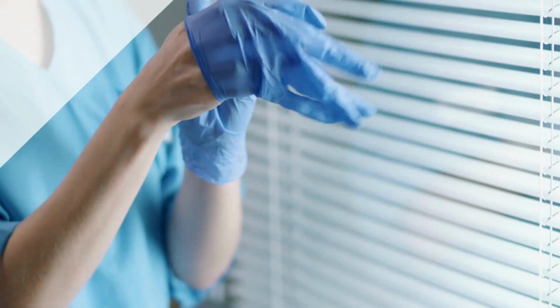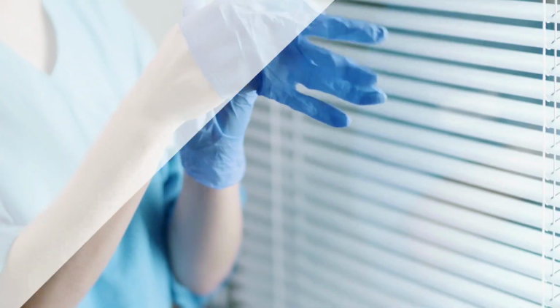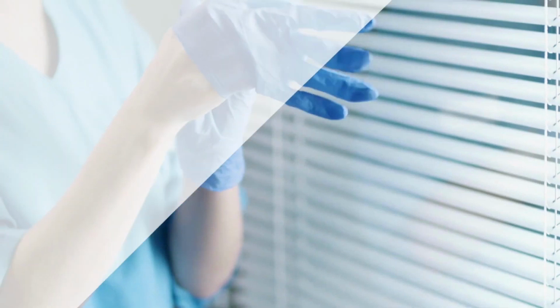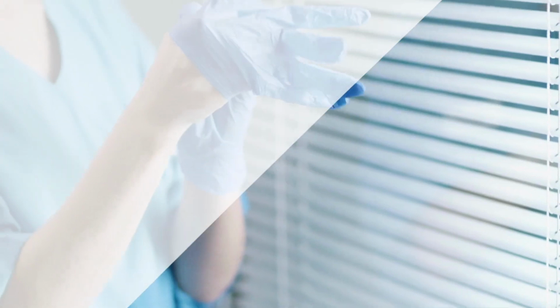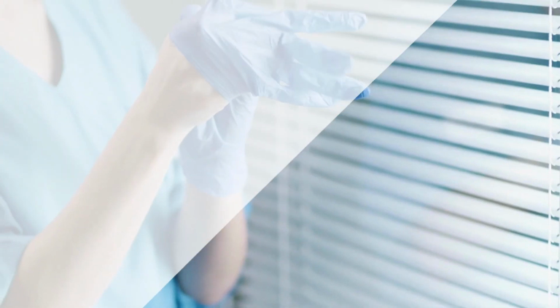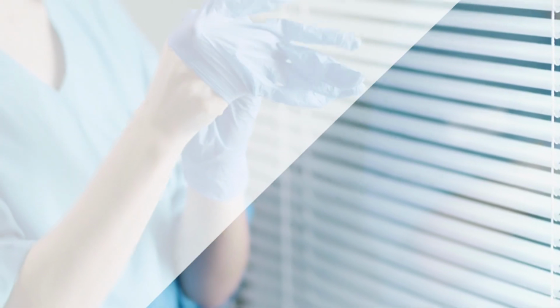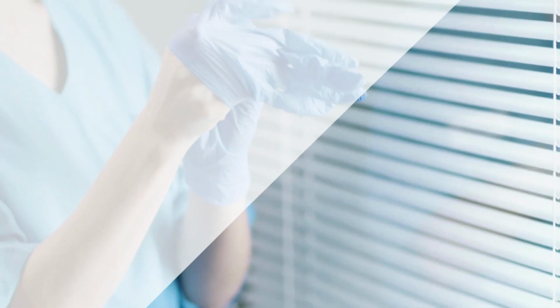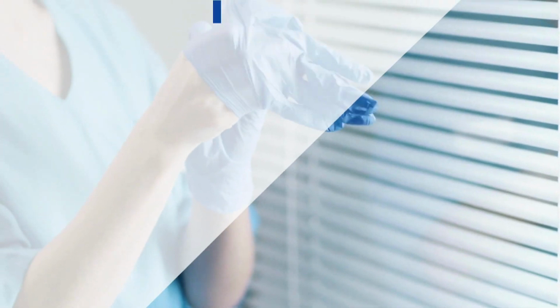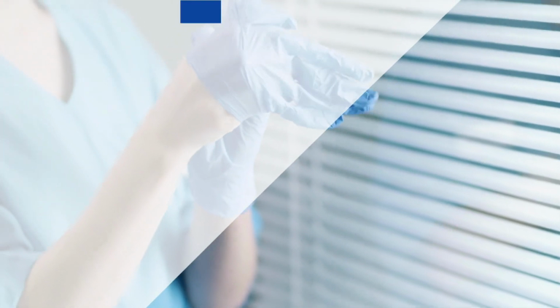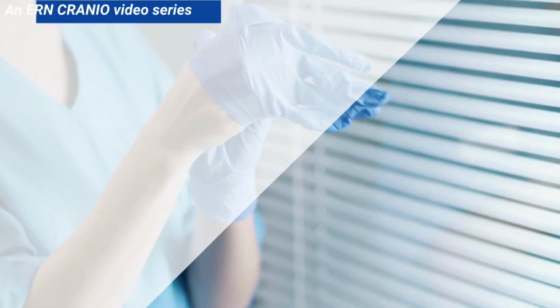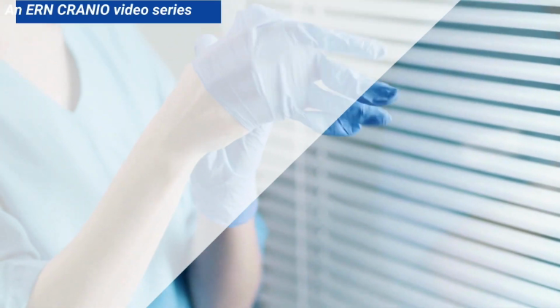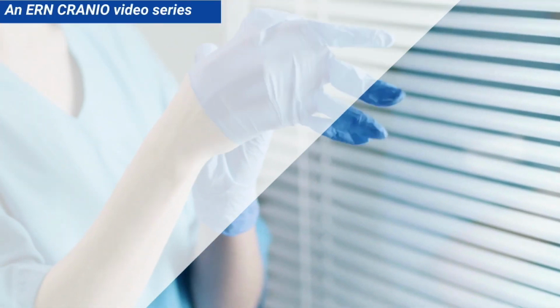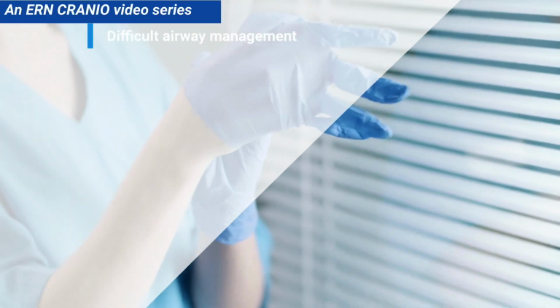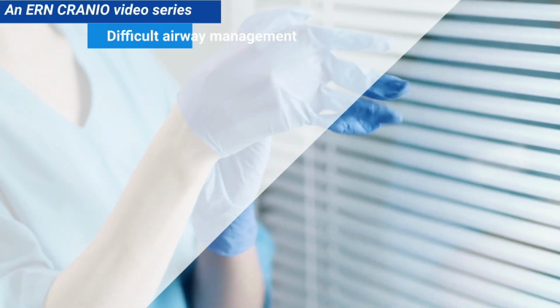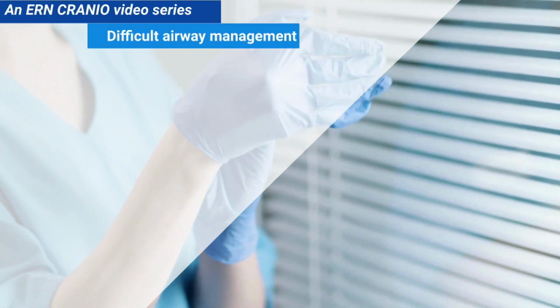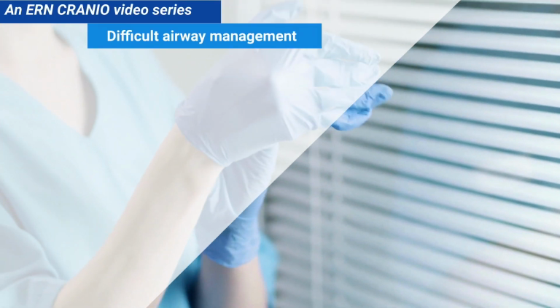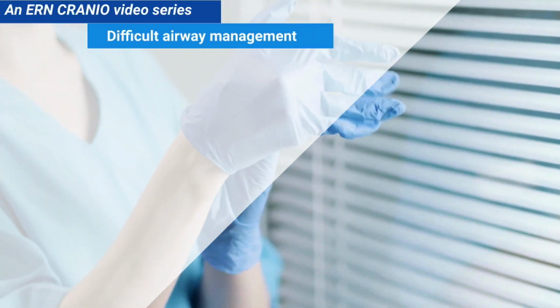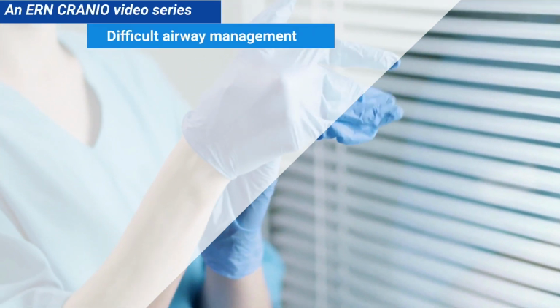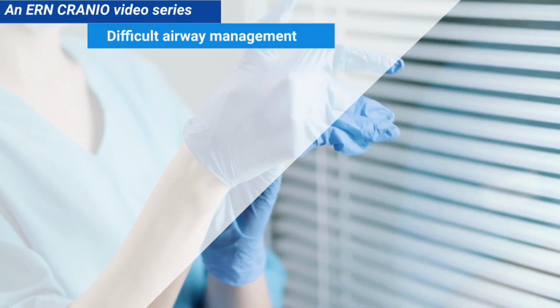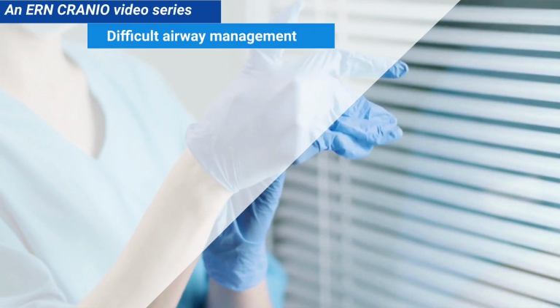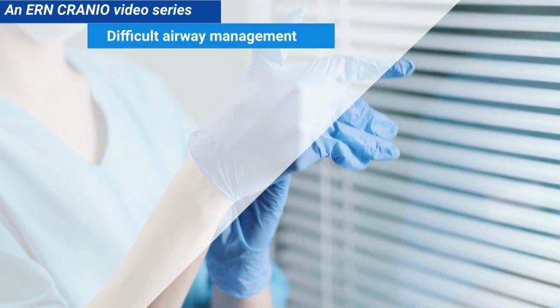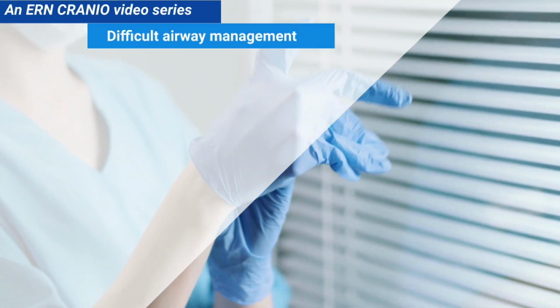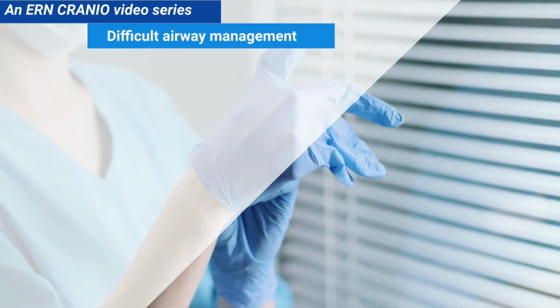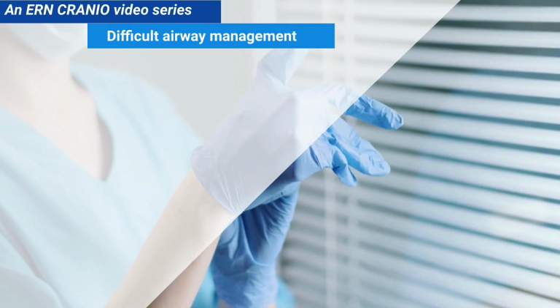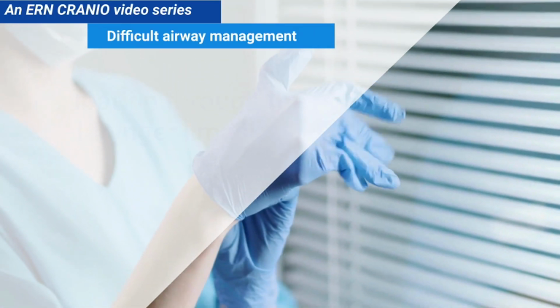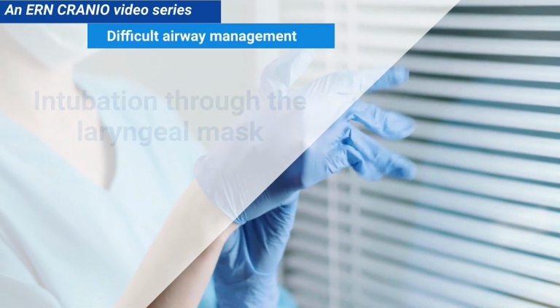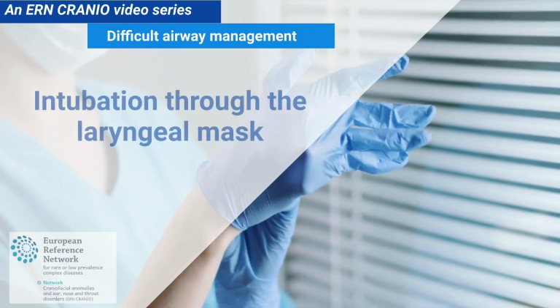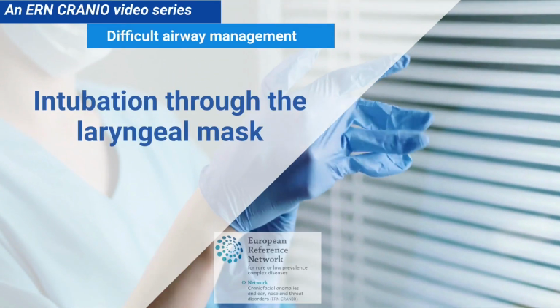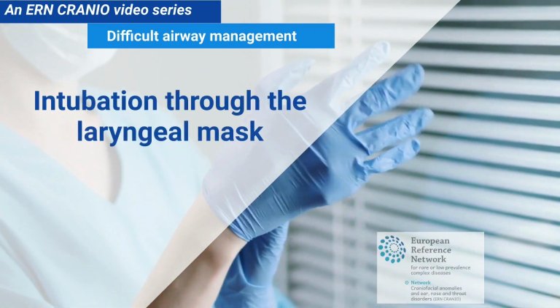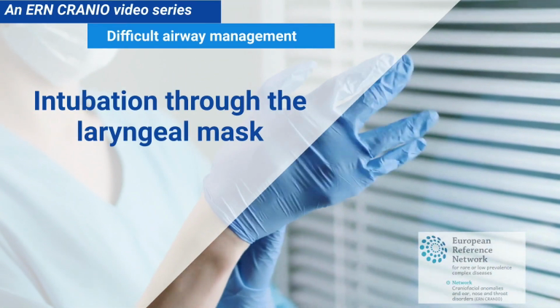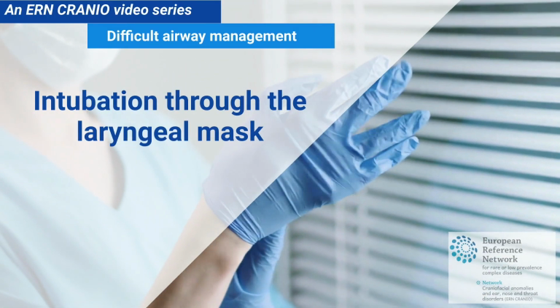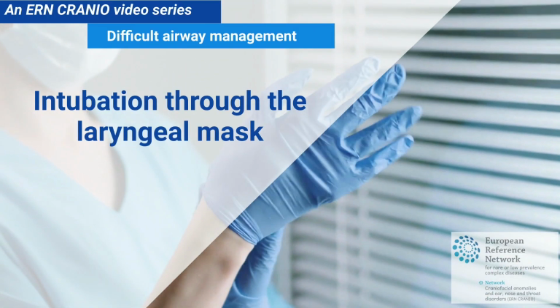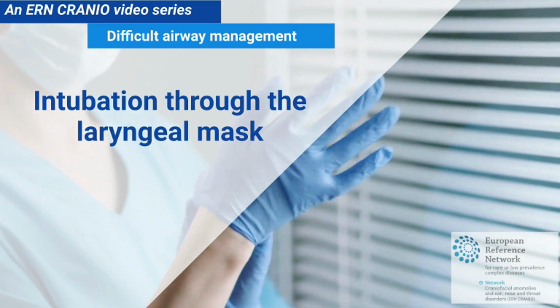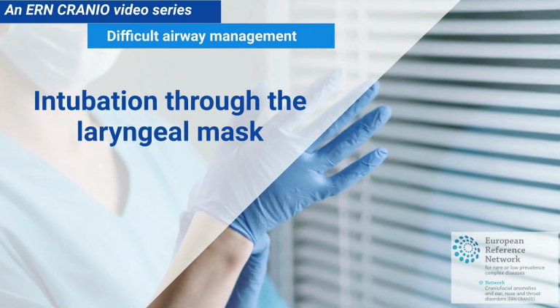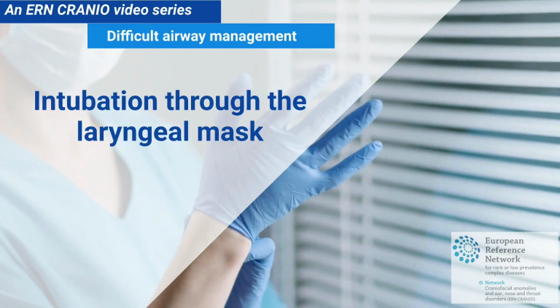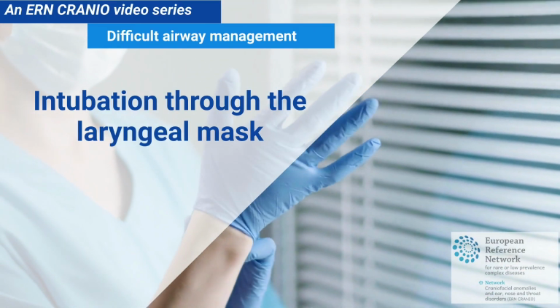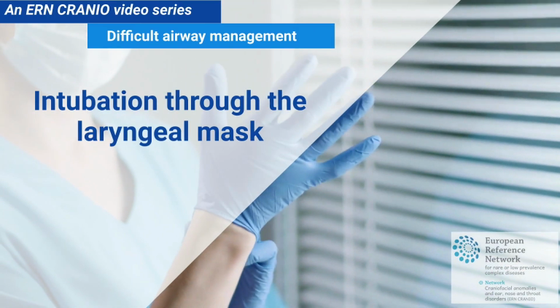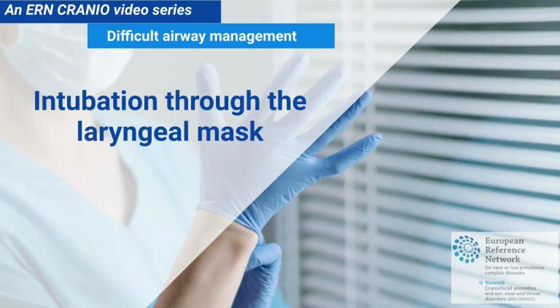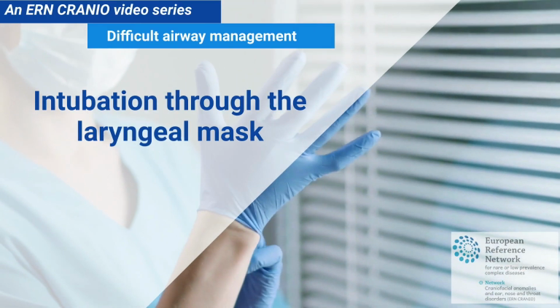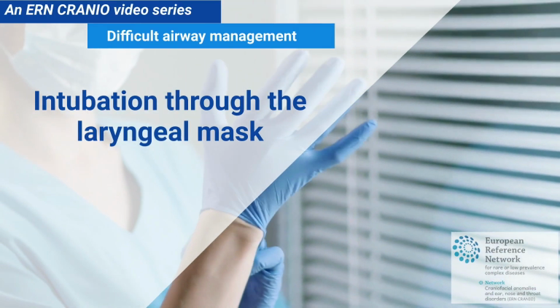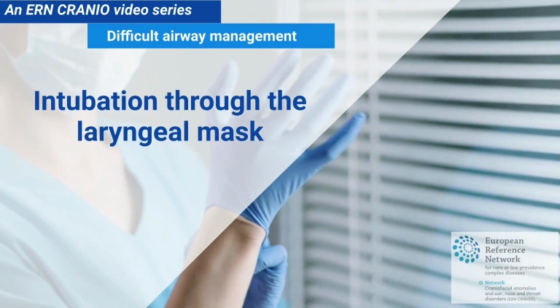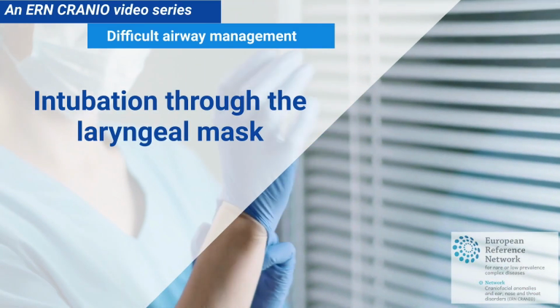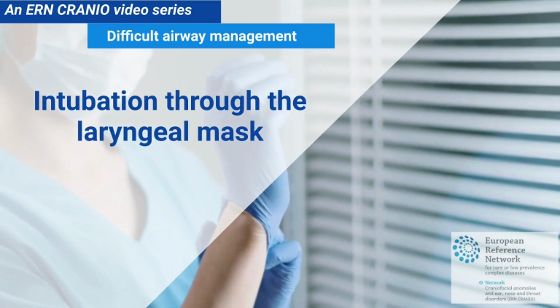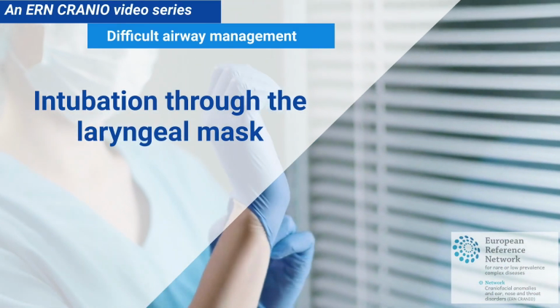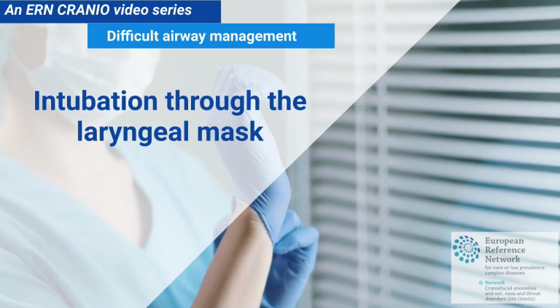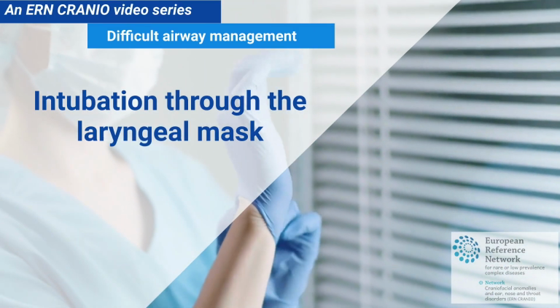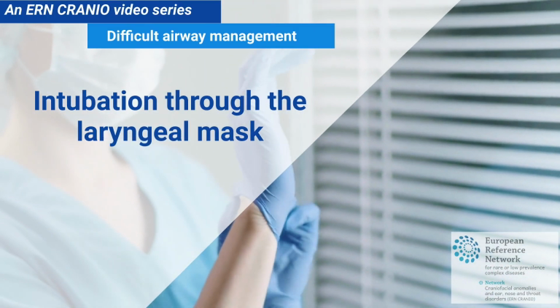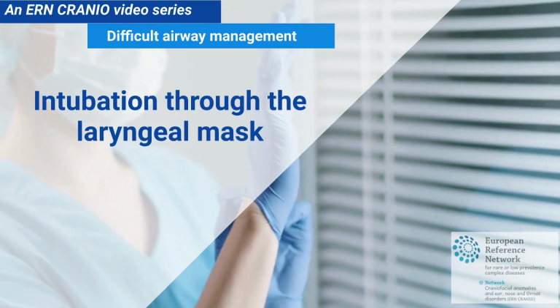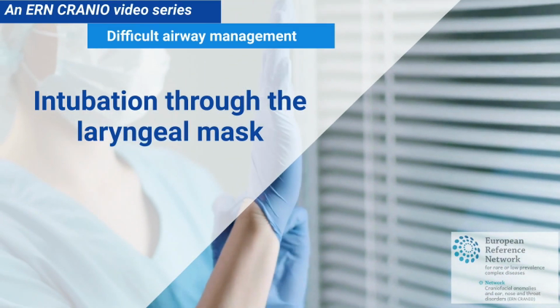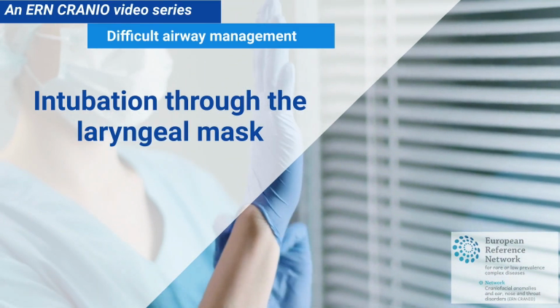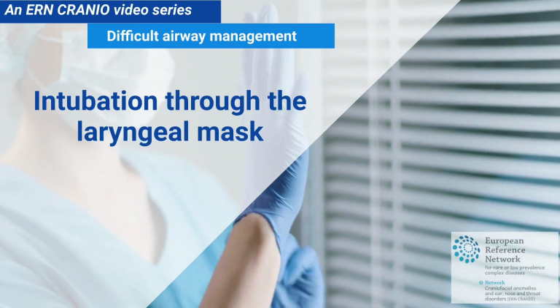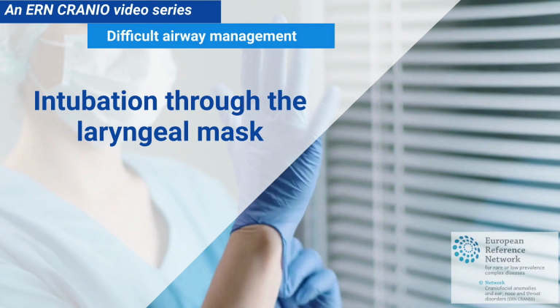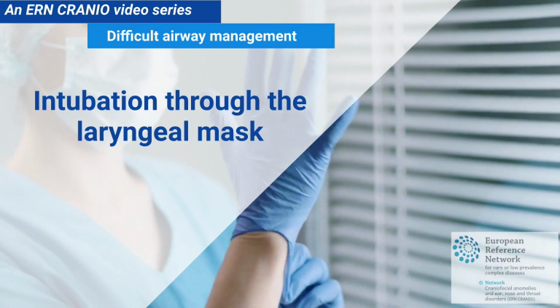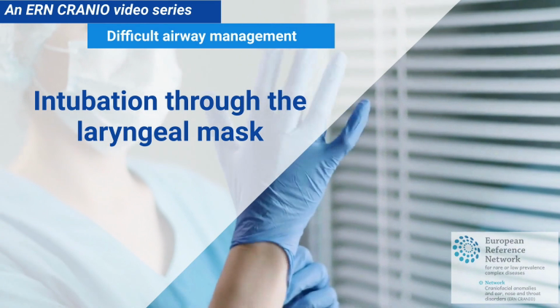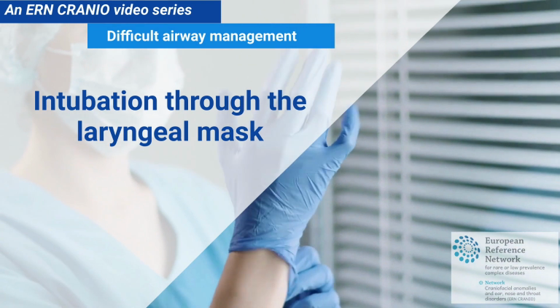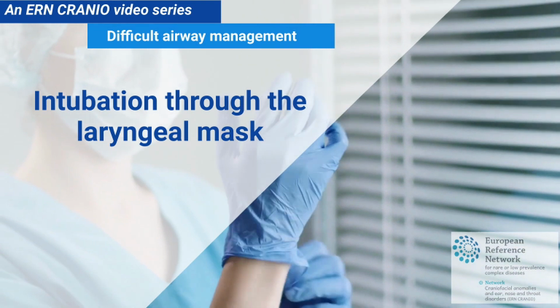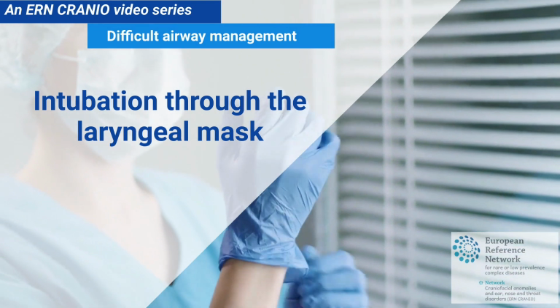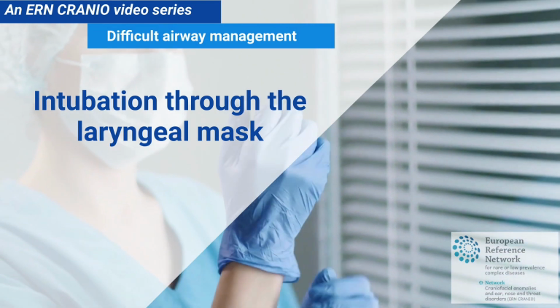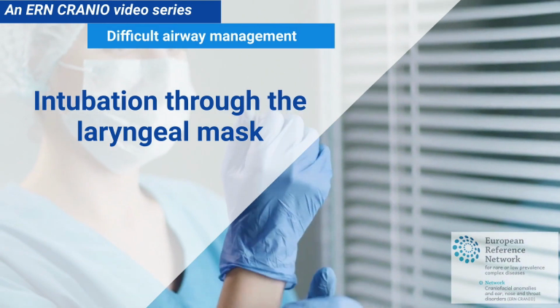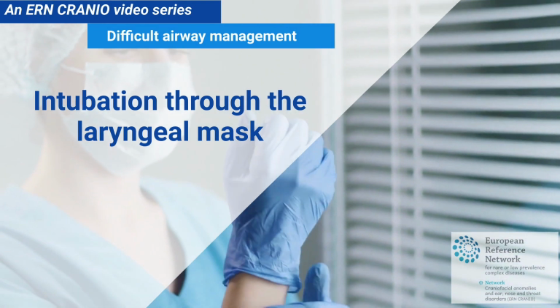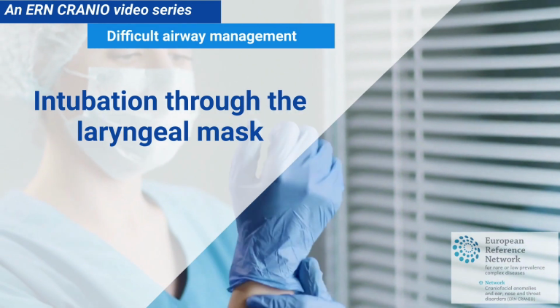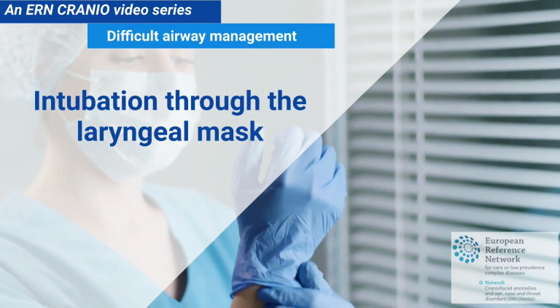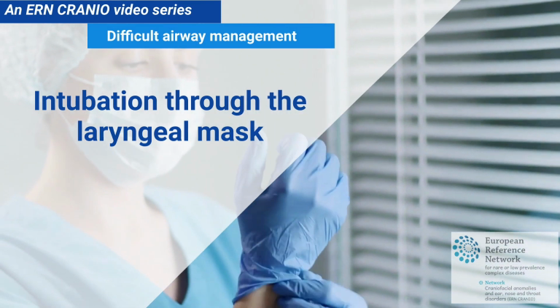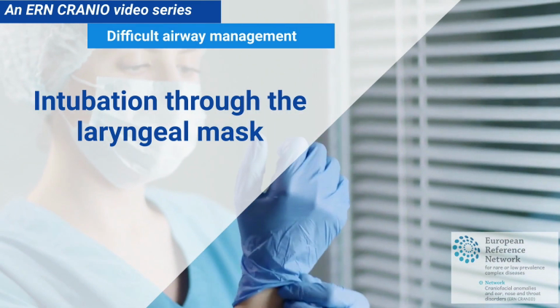This is a video series from the European Reference Network Cranio. Intubation through the laryngeal mask.